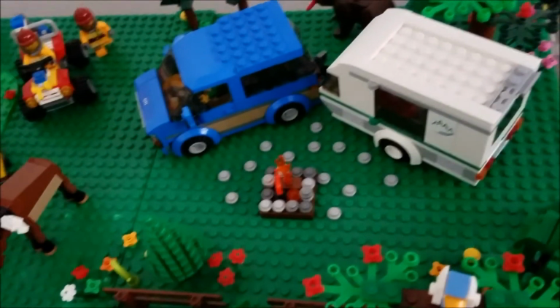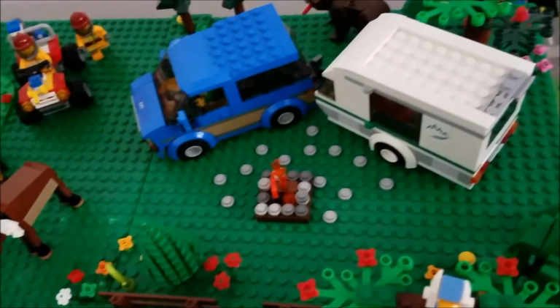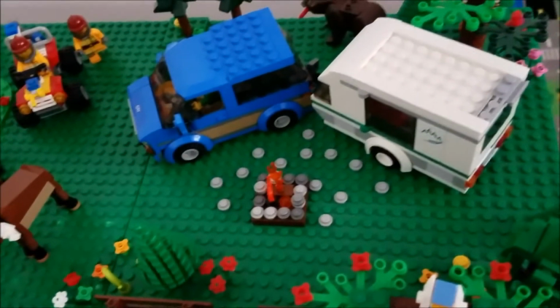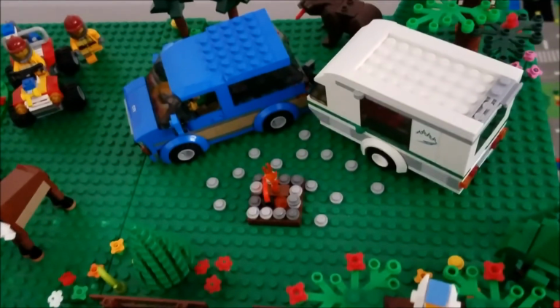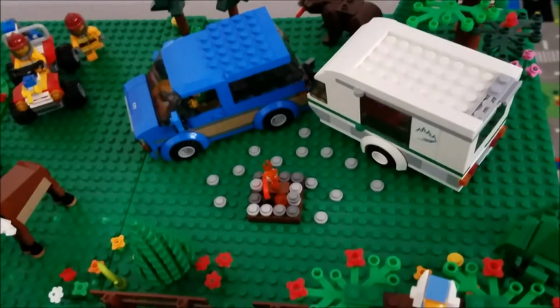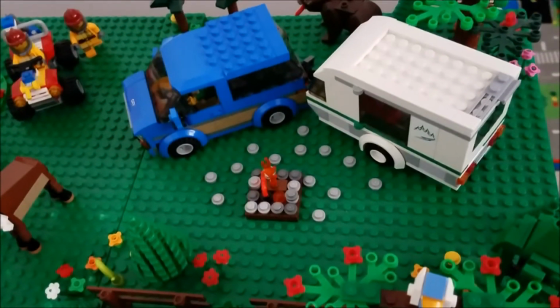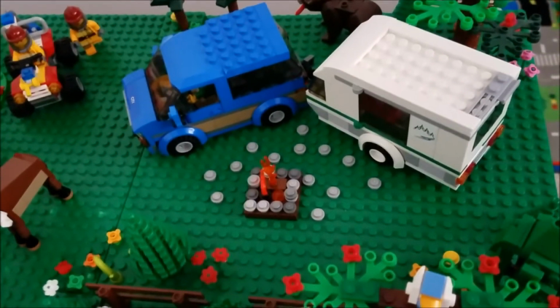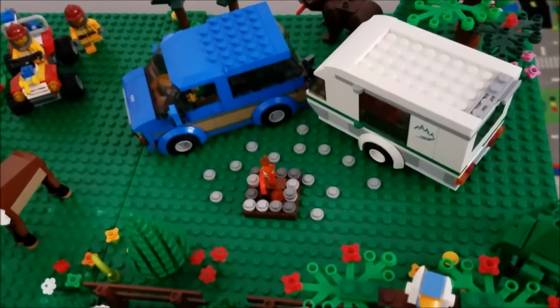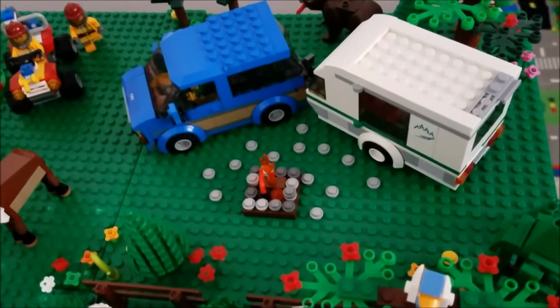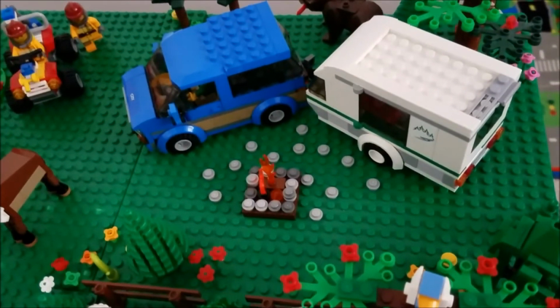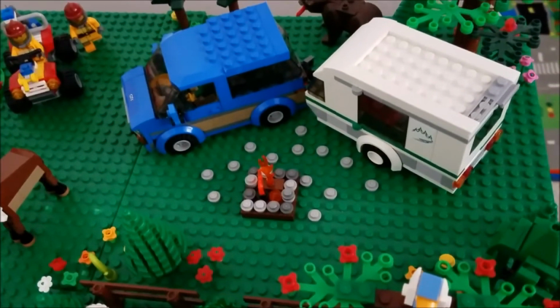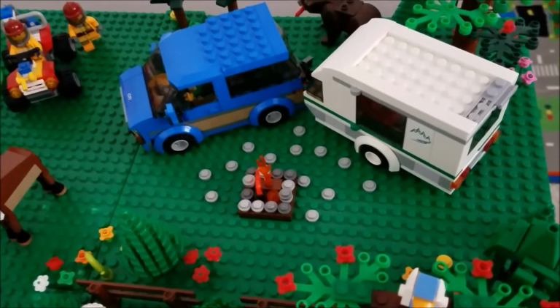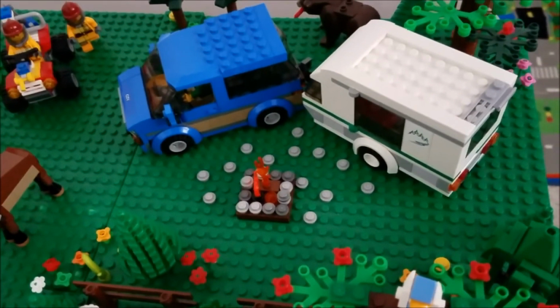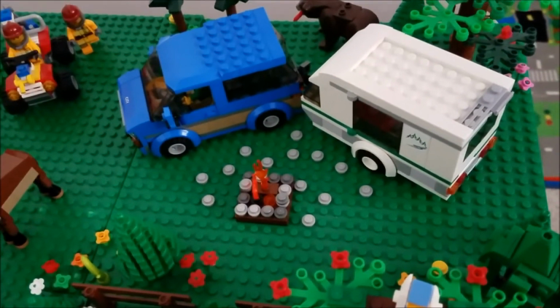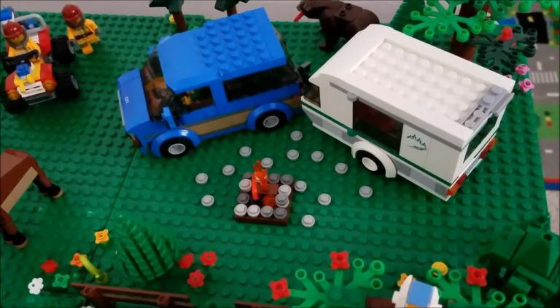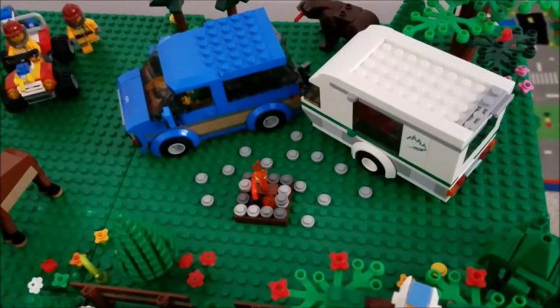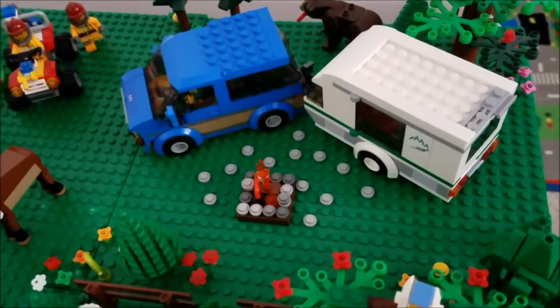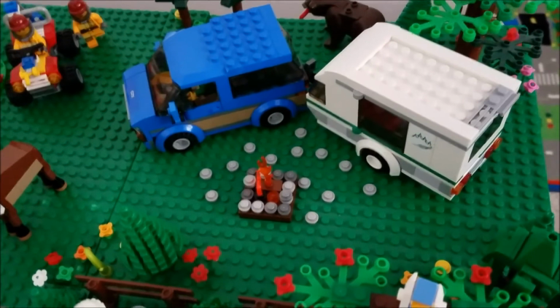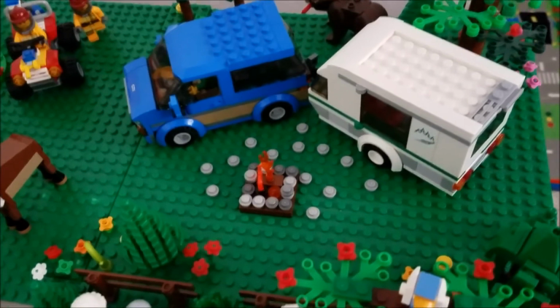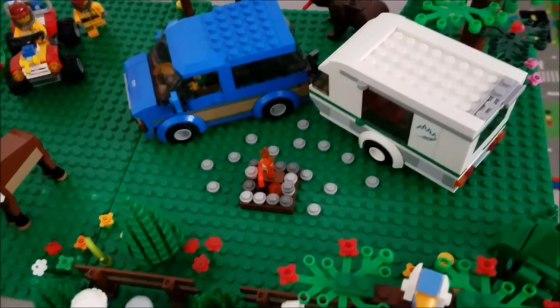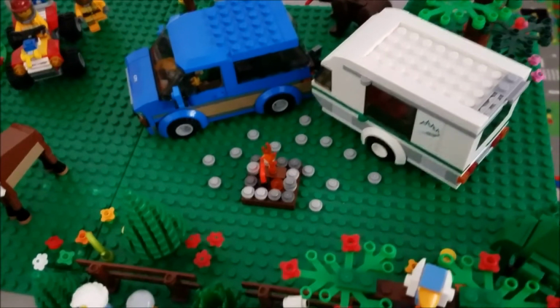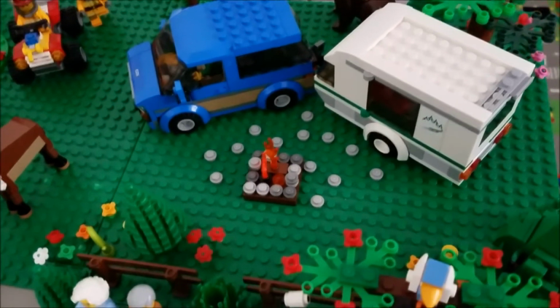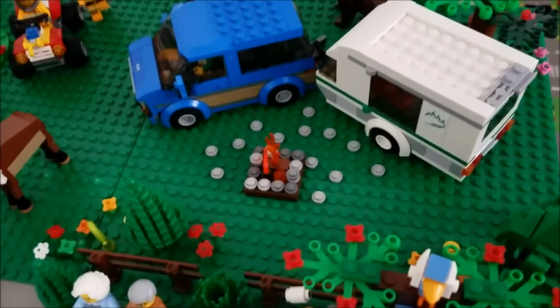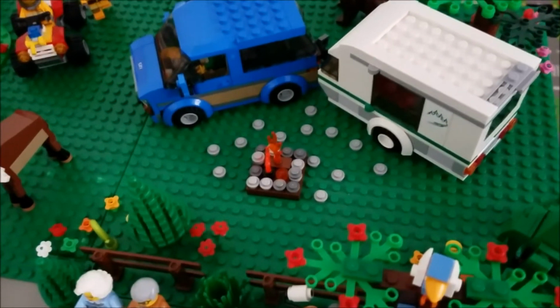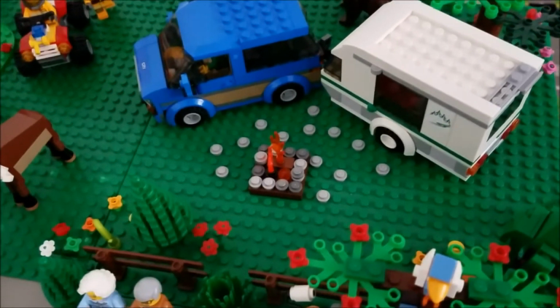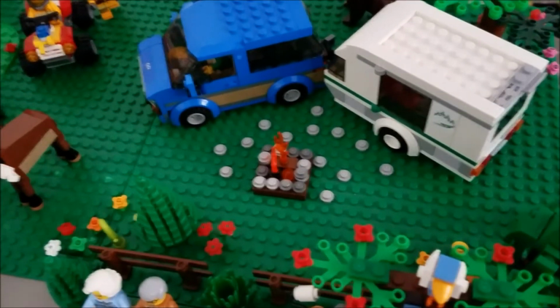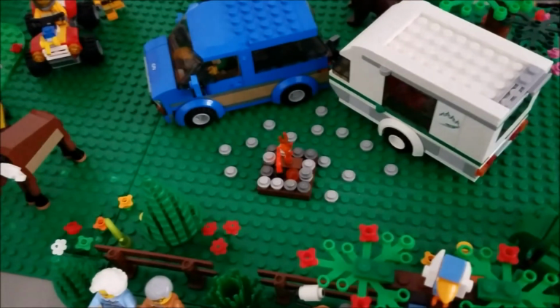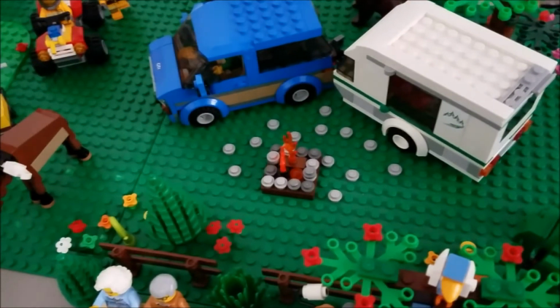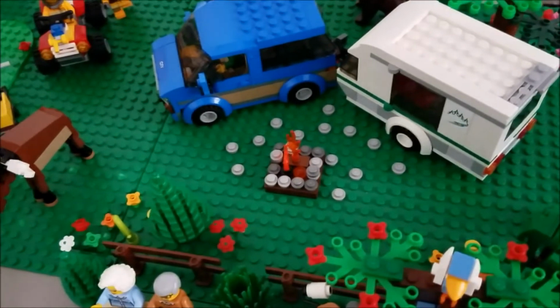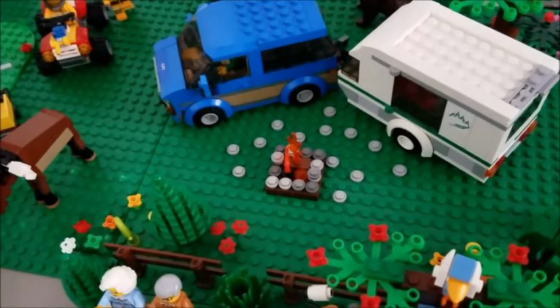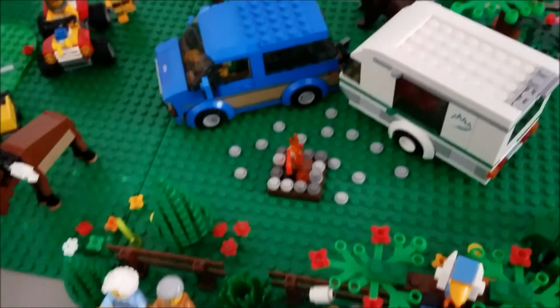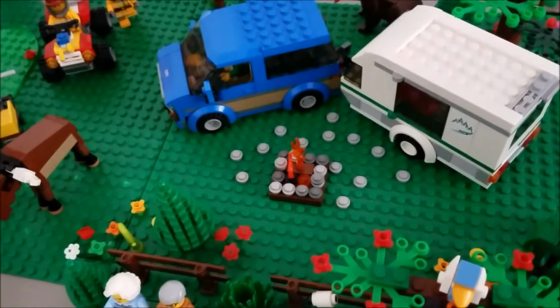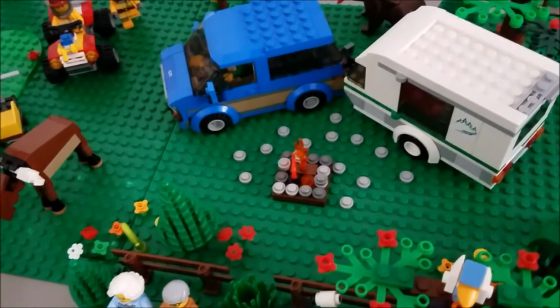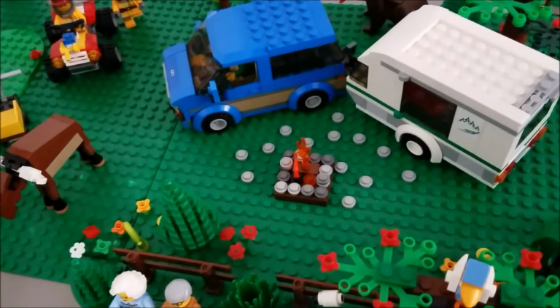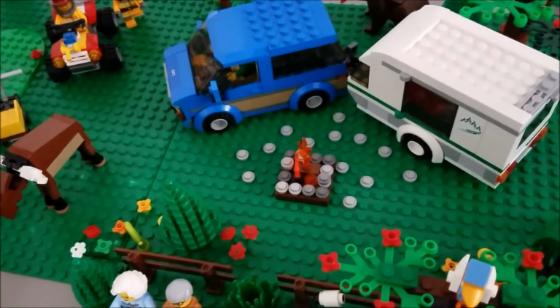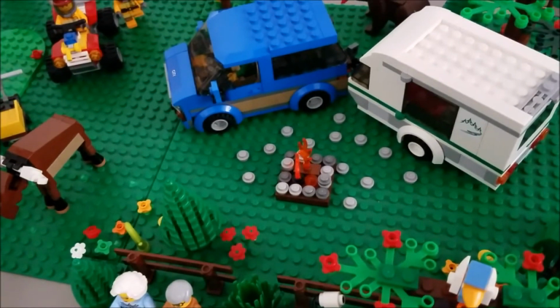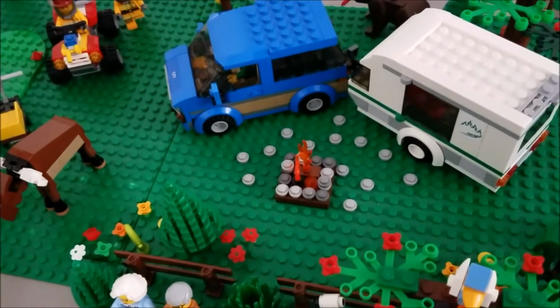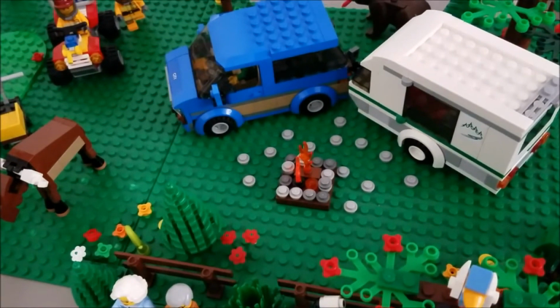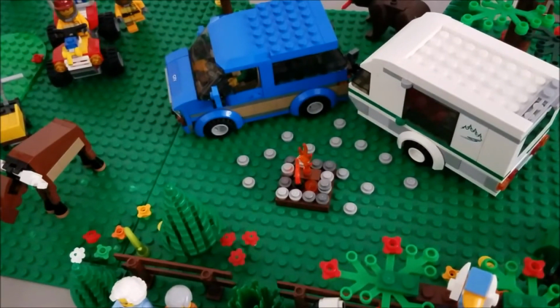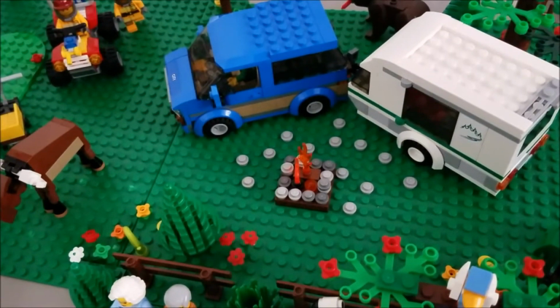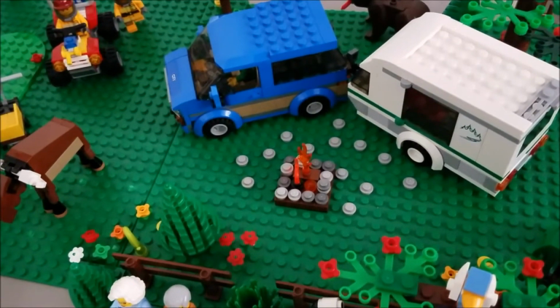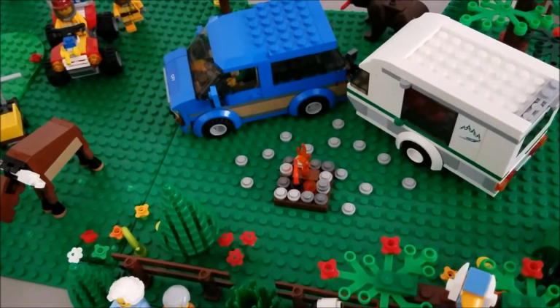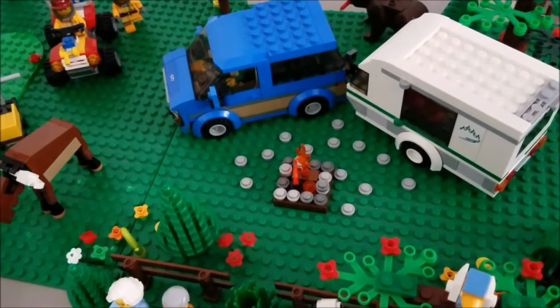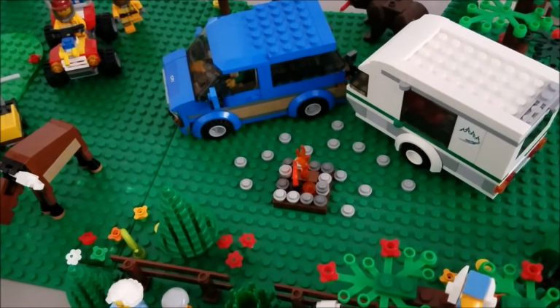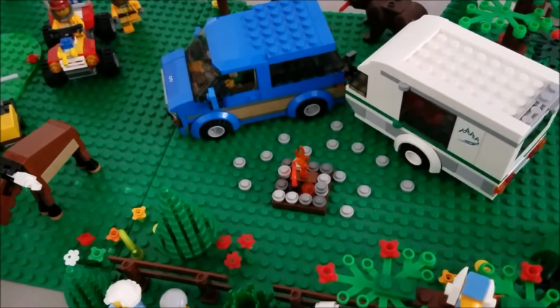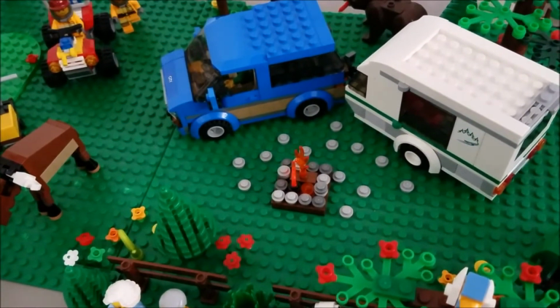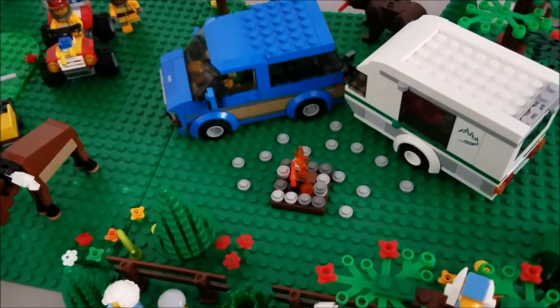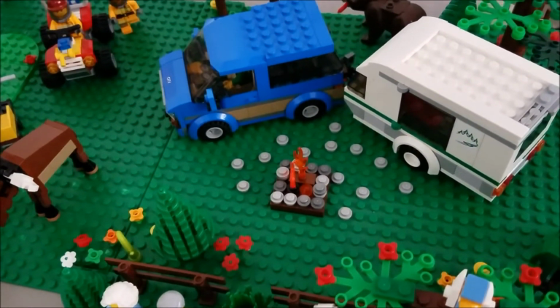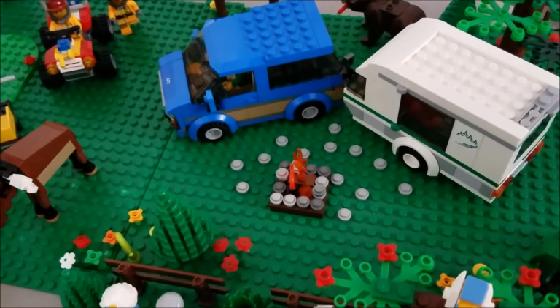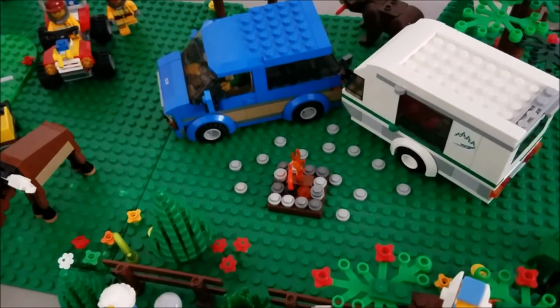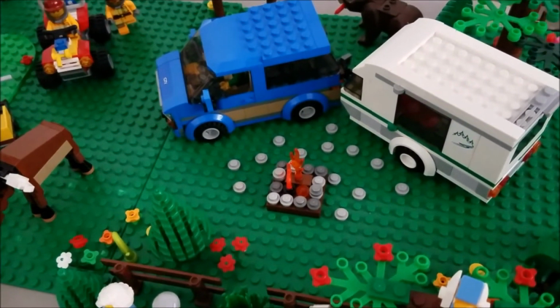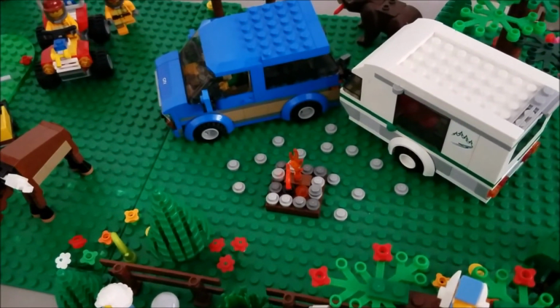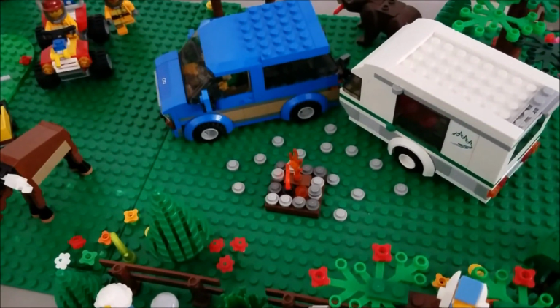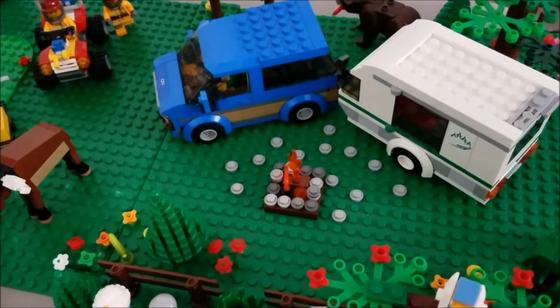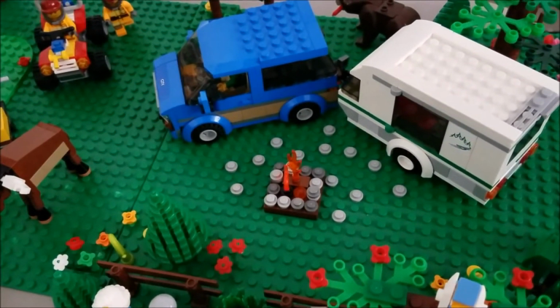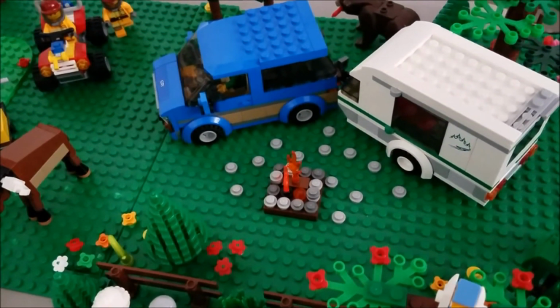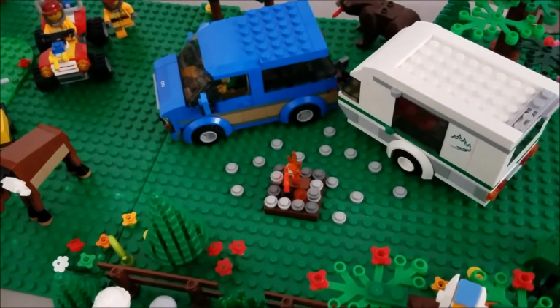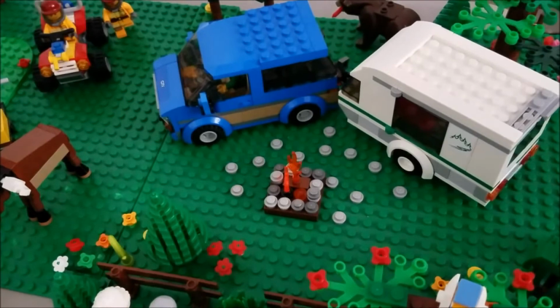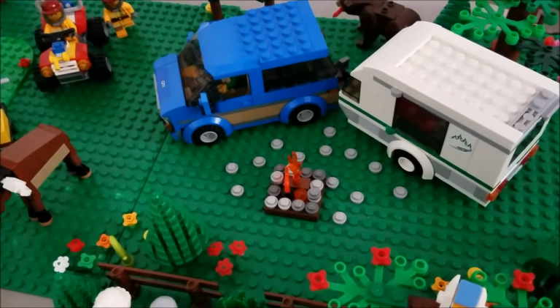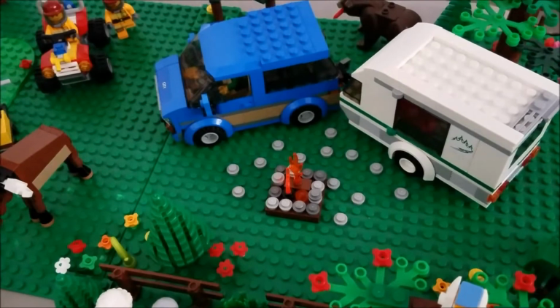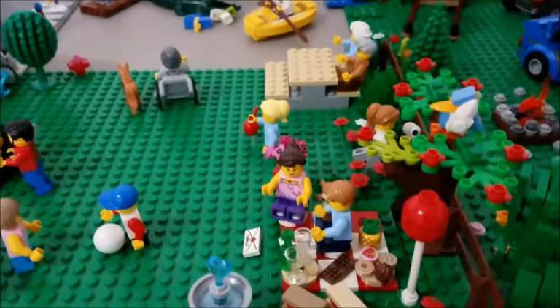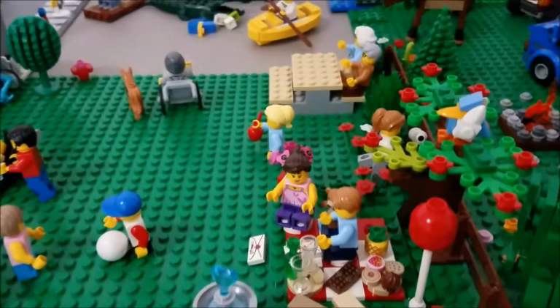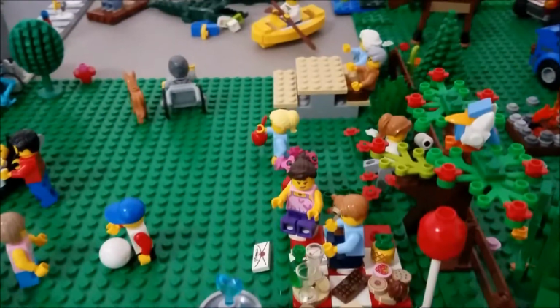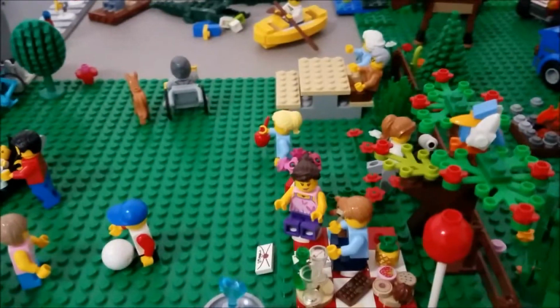On the other side of the forest we have this little campsite. I really like it — tell me your opinion on it in the comments below.